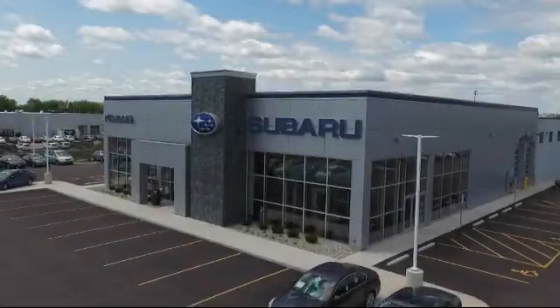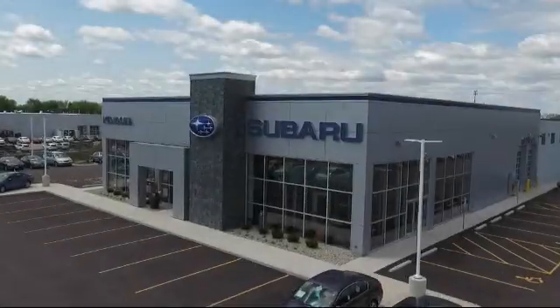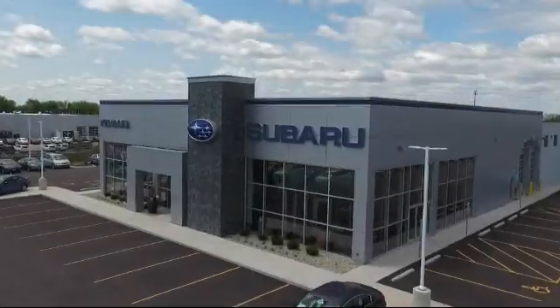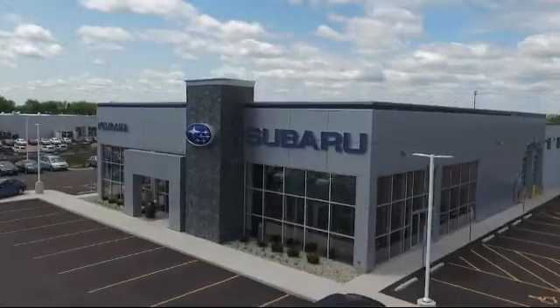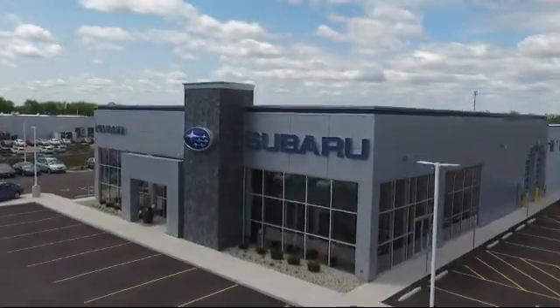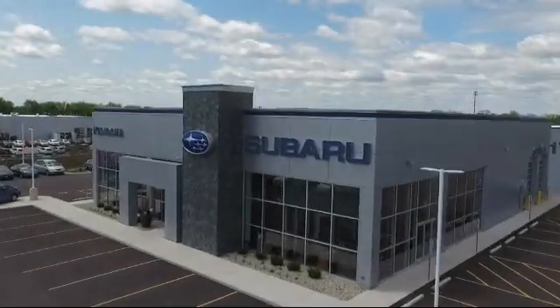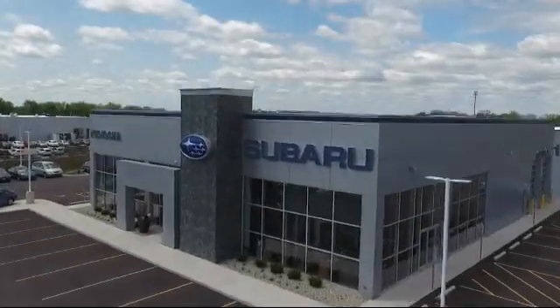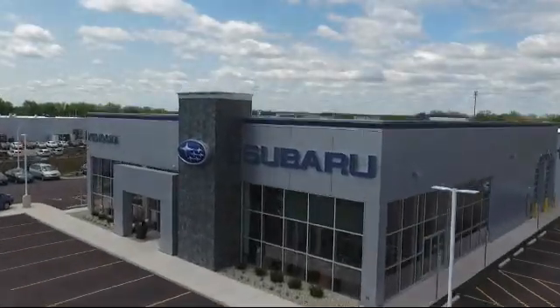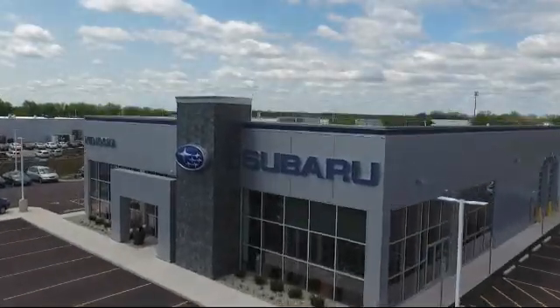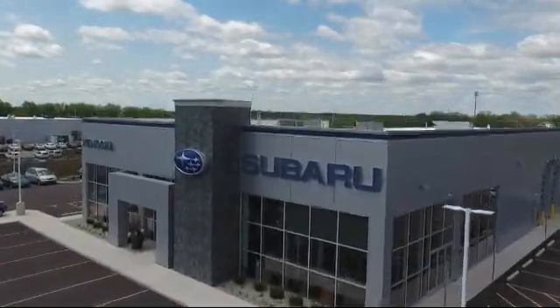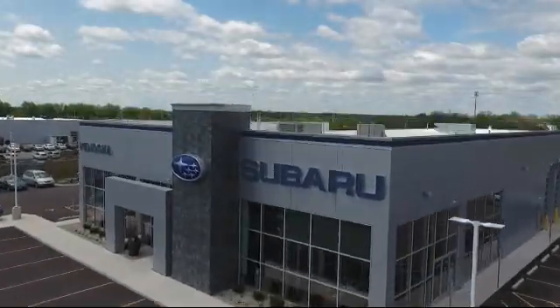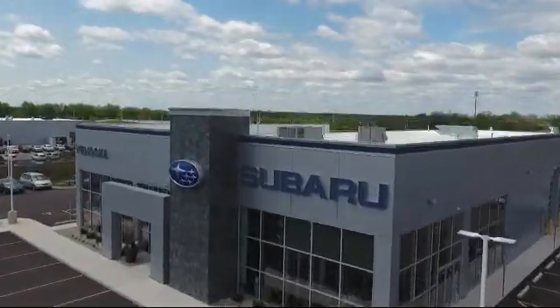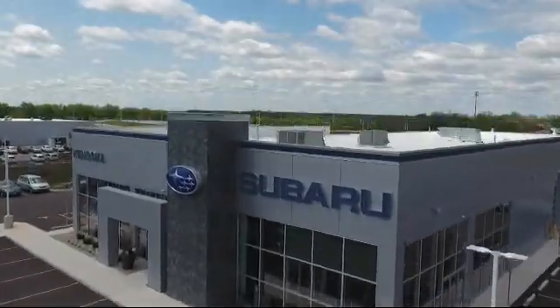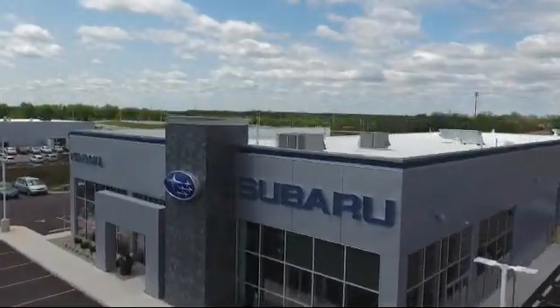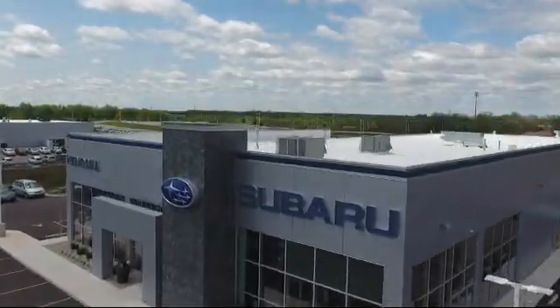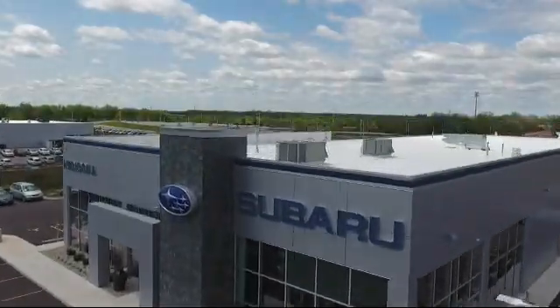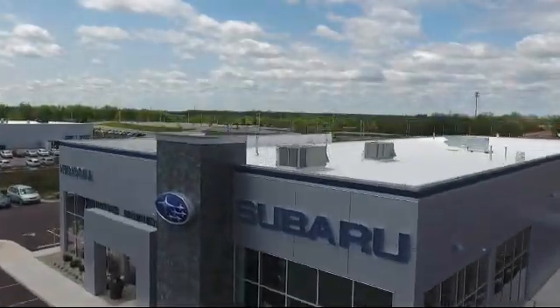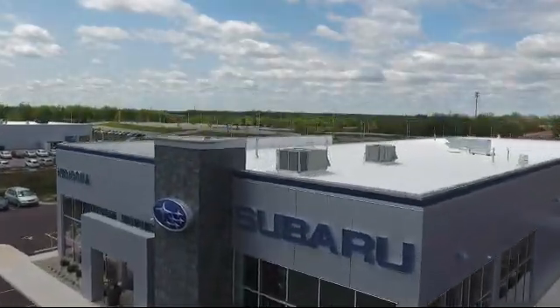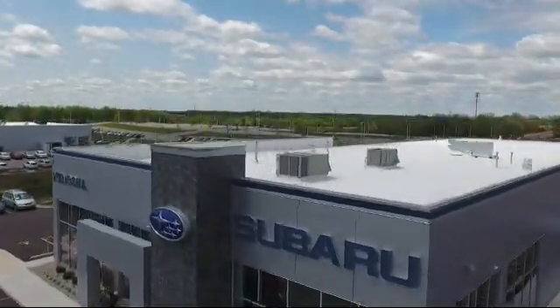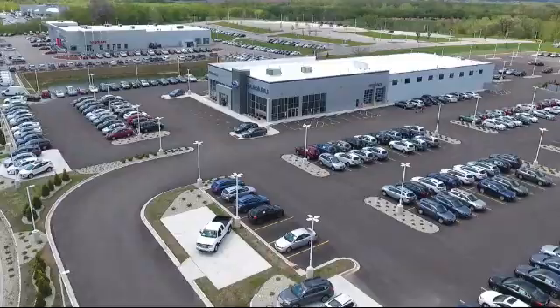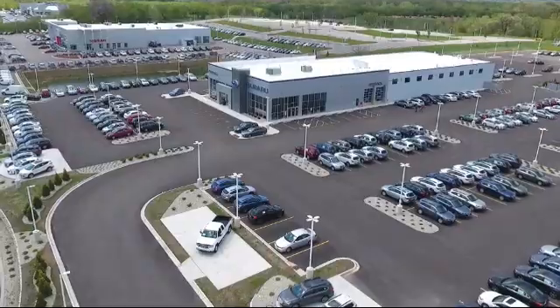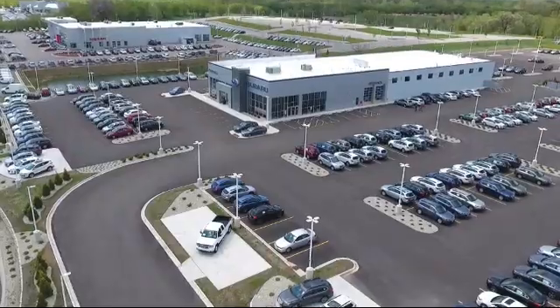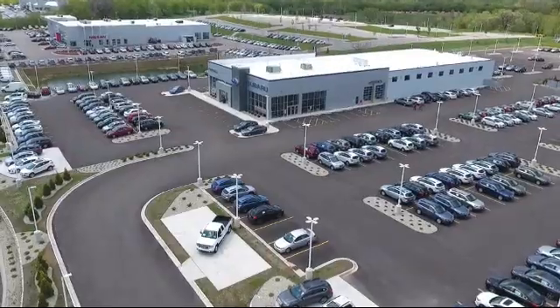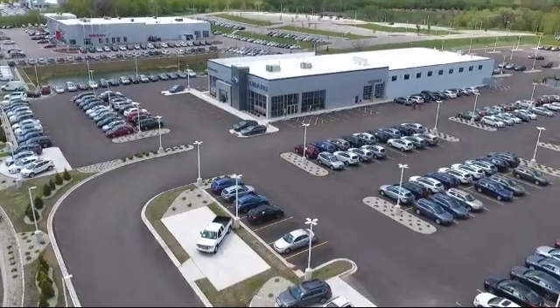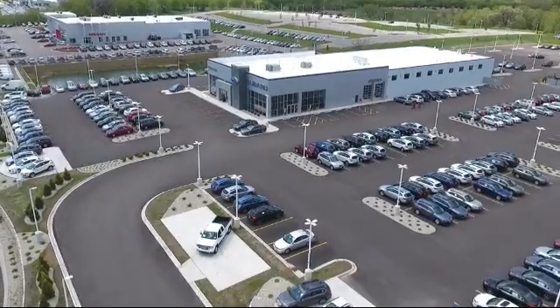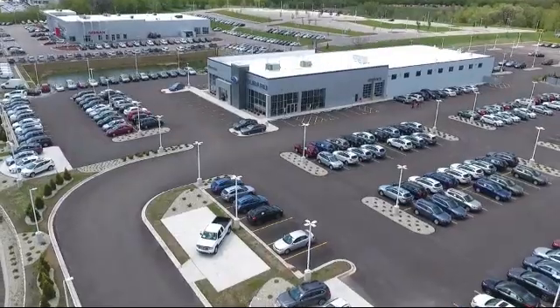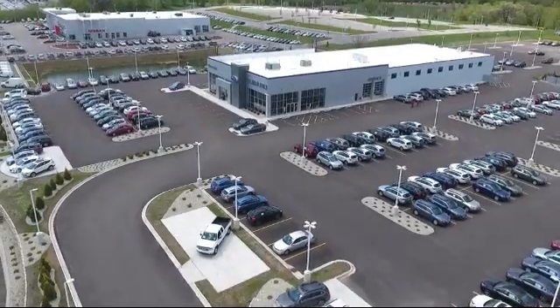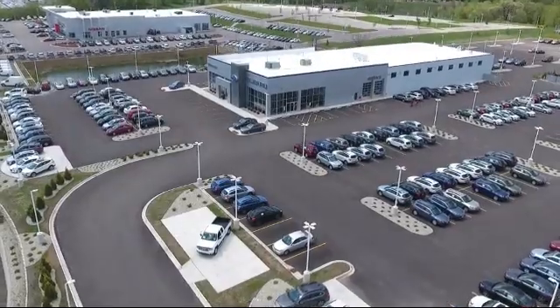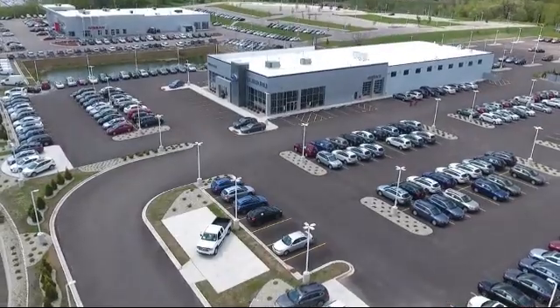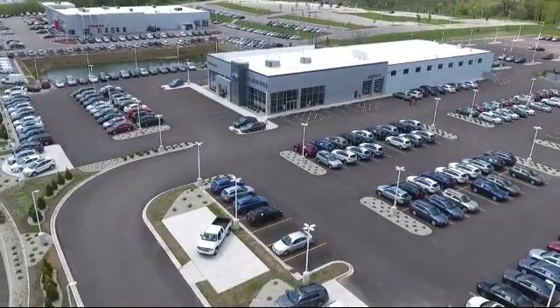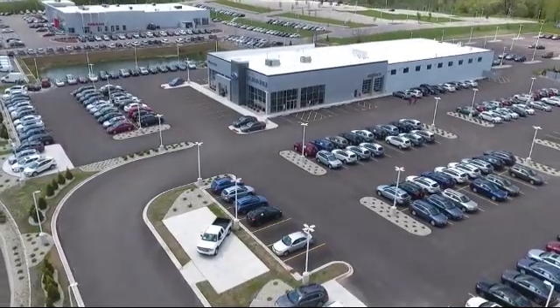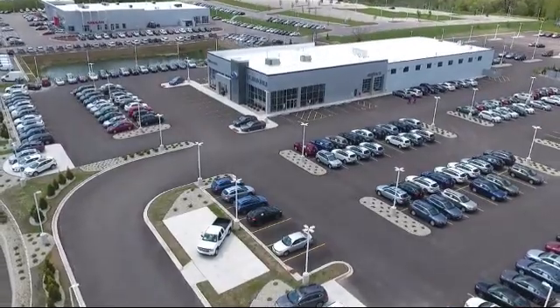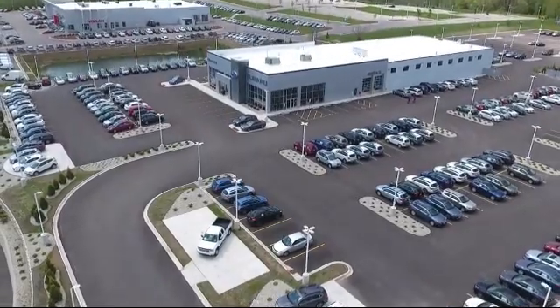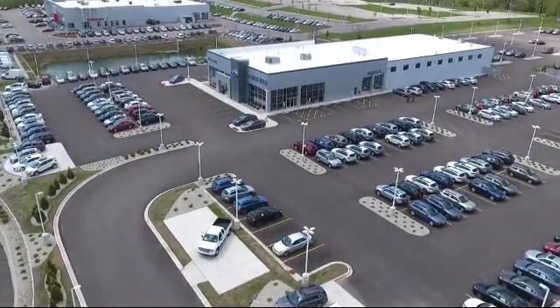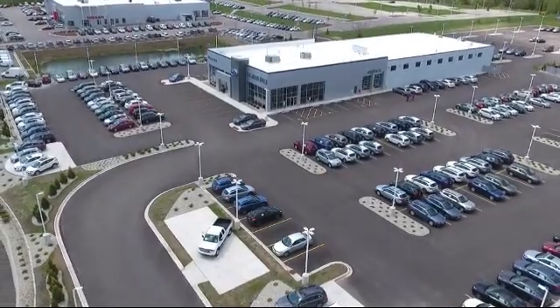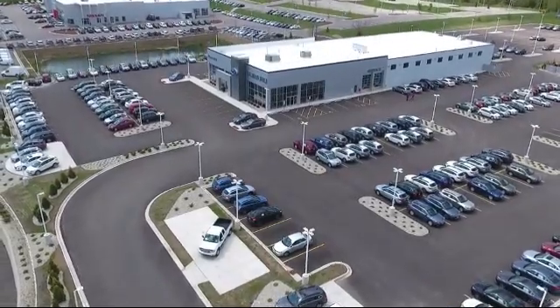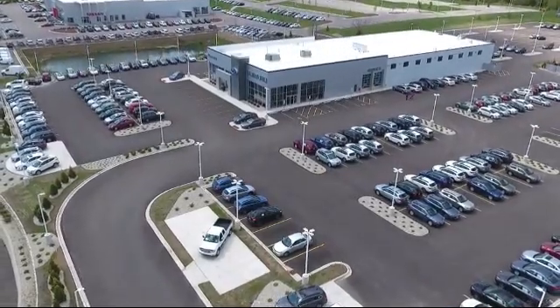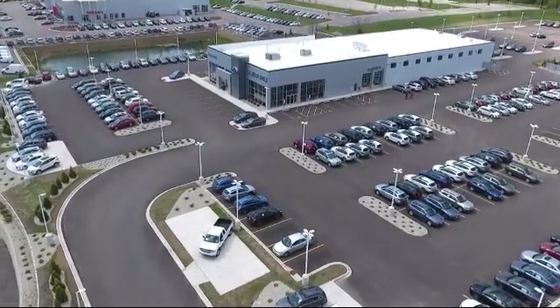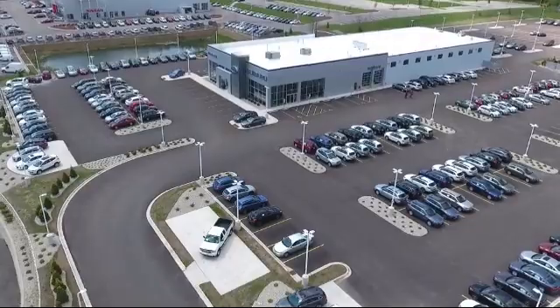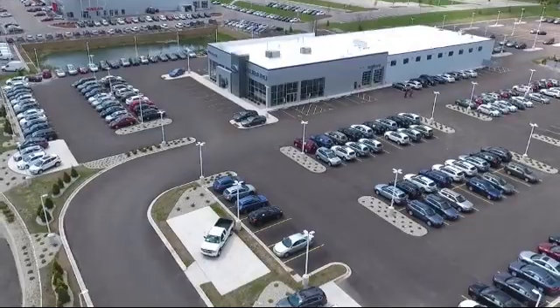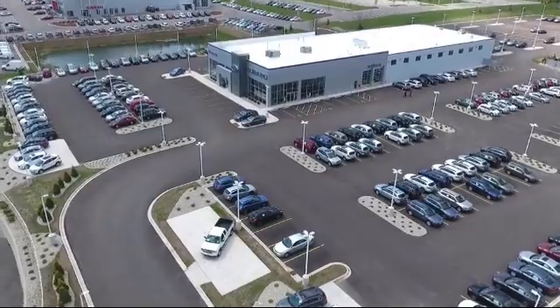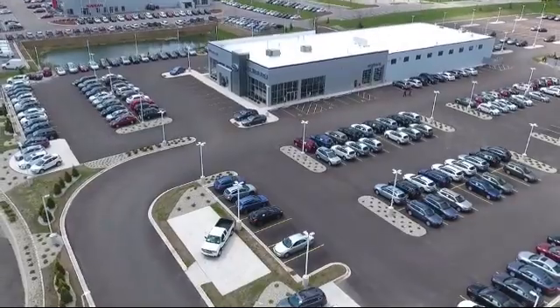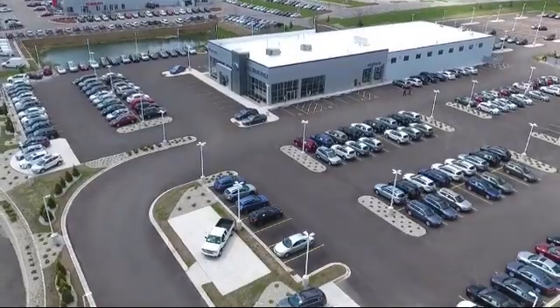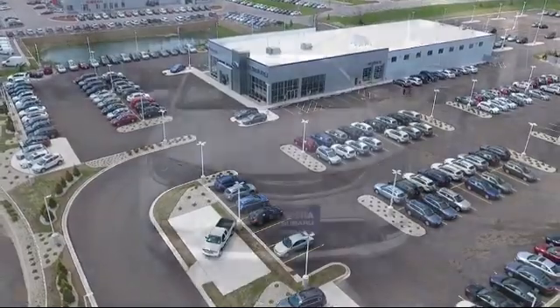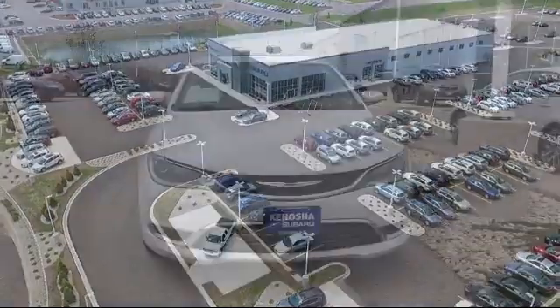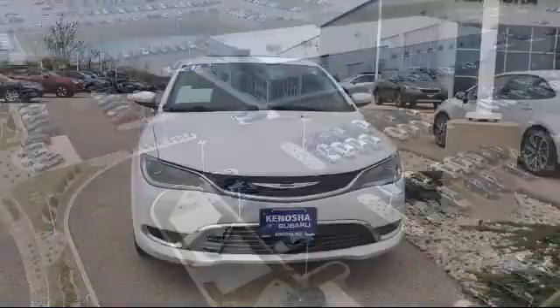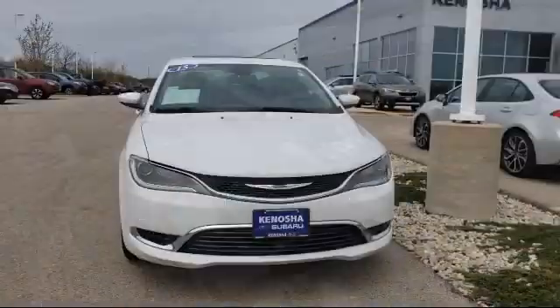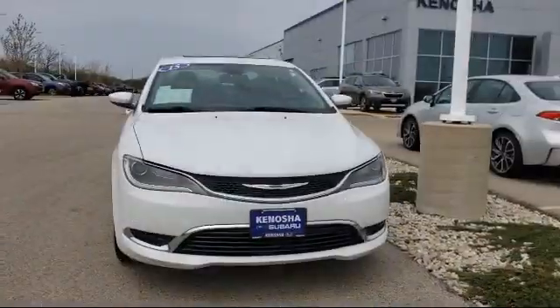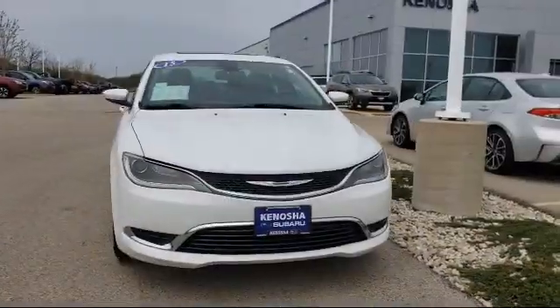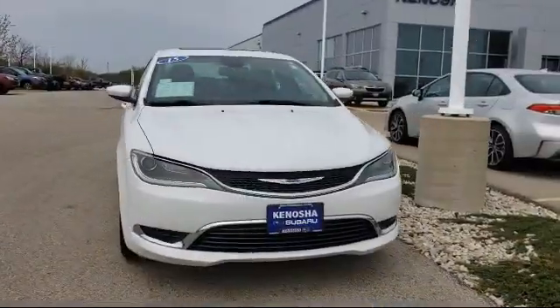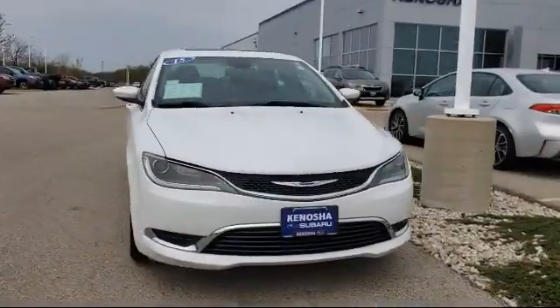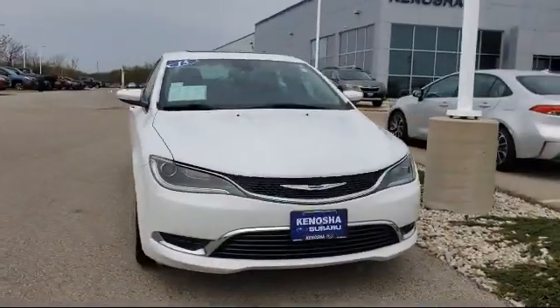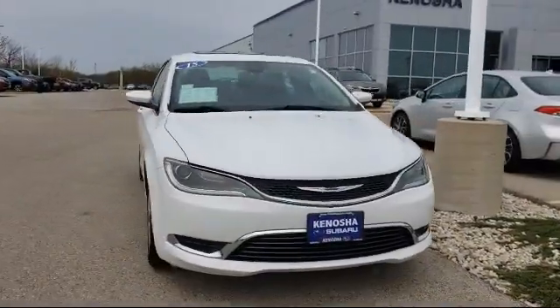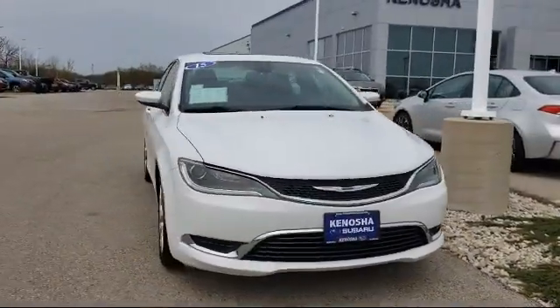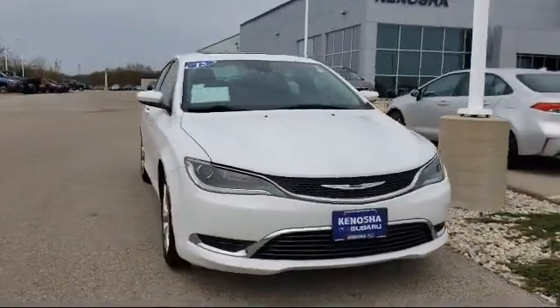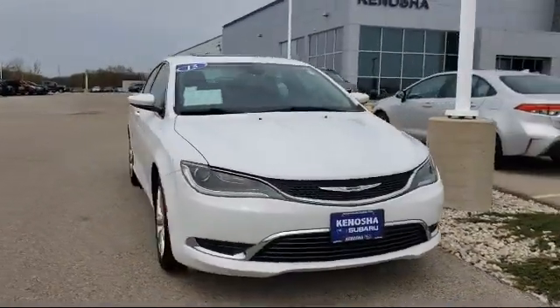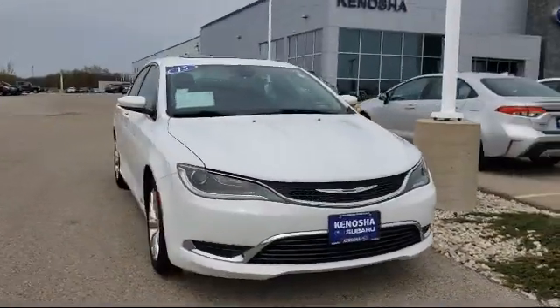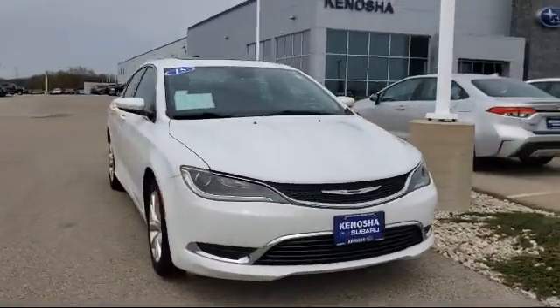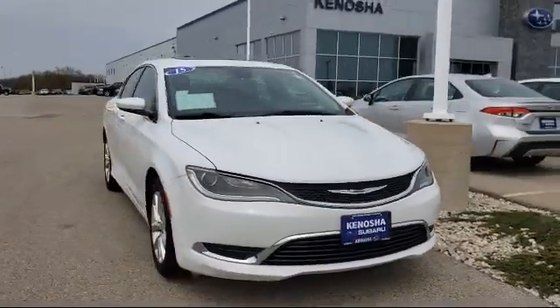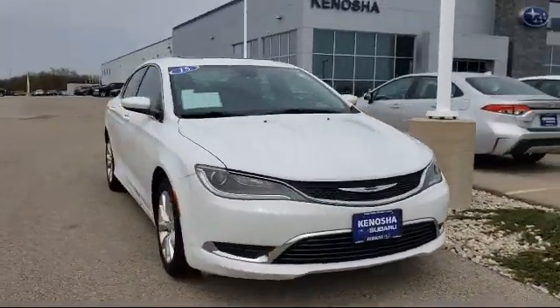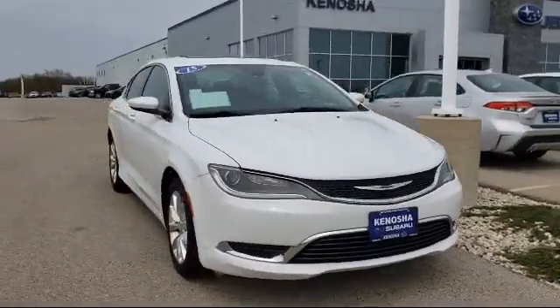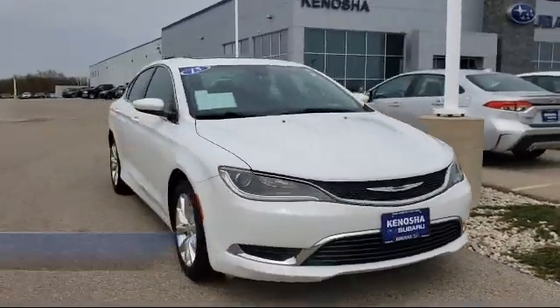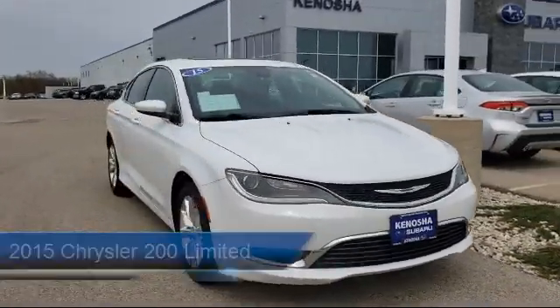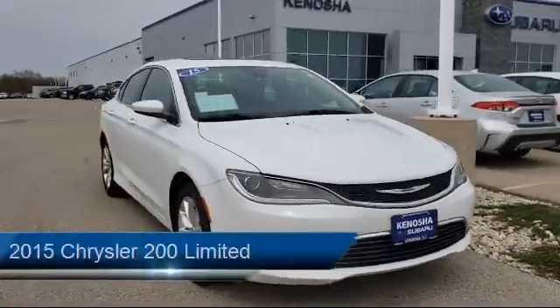Welcome to Kenosha Subaru, your premier destination for purchasing a vehicle. Here's a look at another one of our great vehicles in inventory.